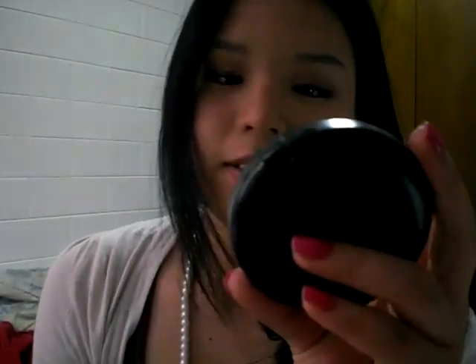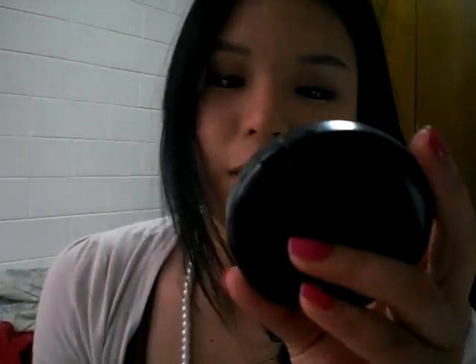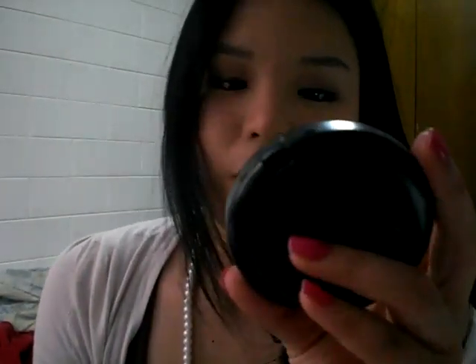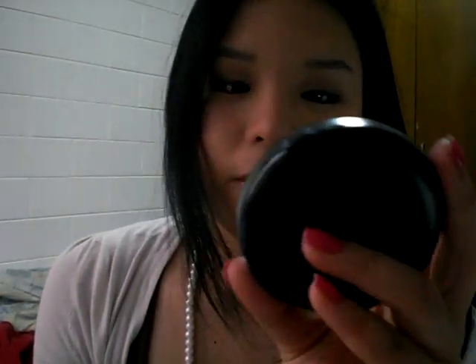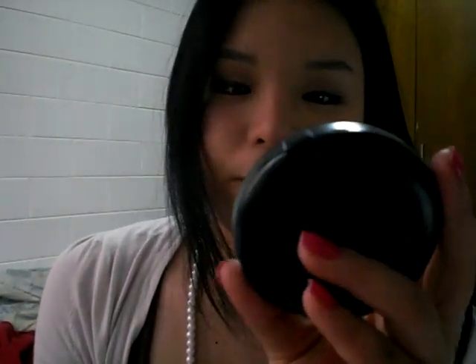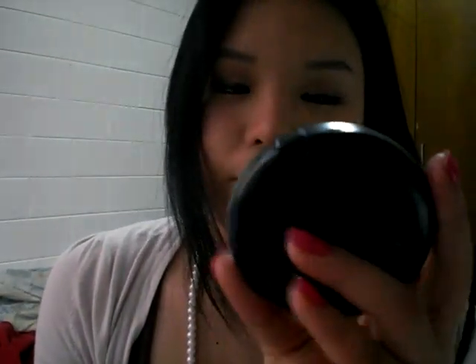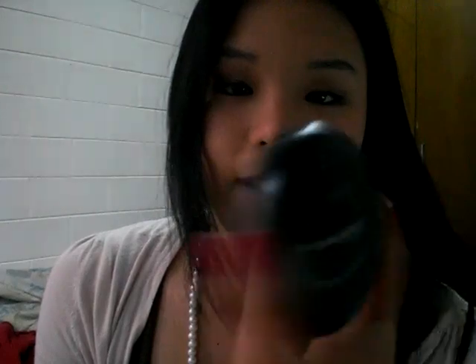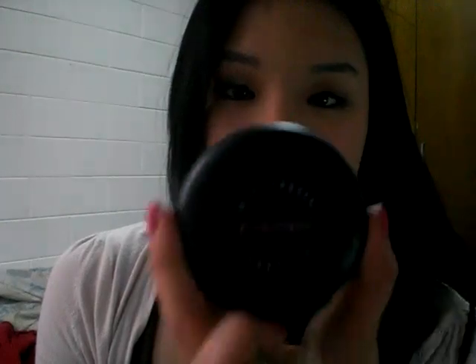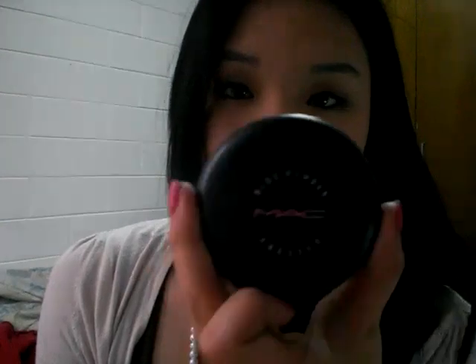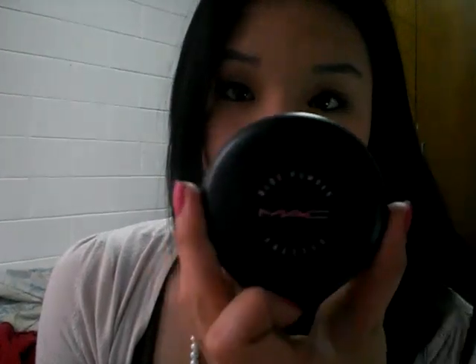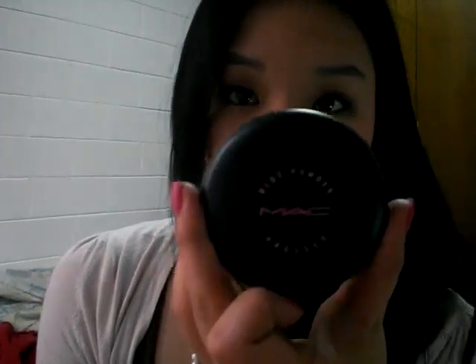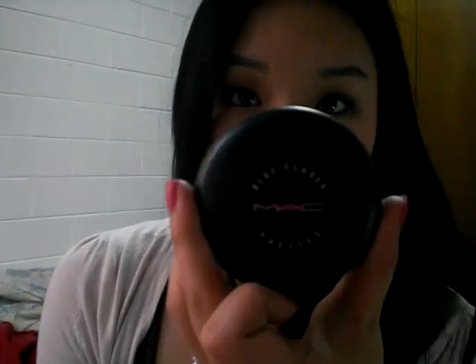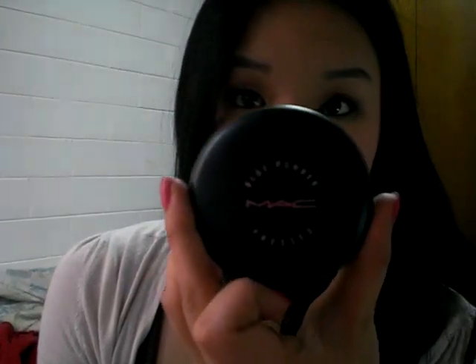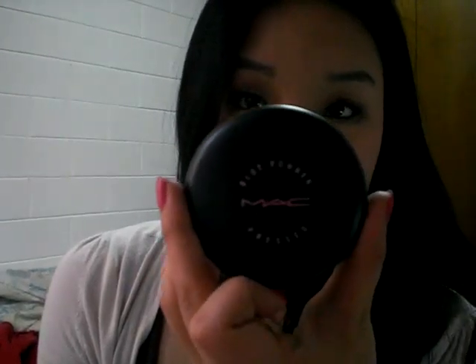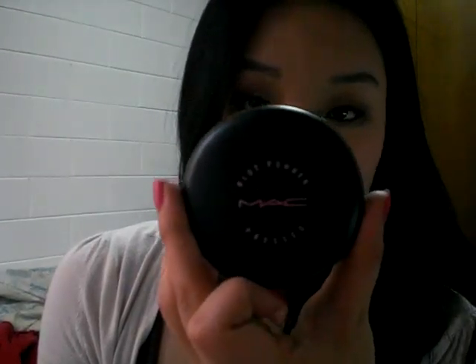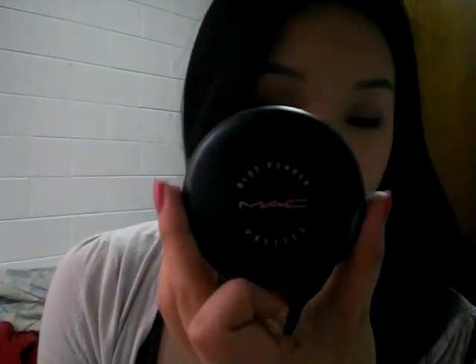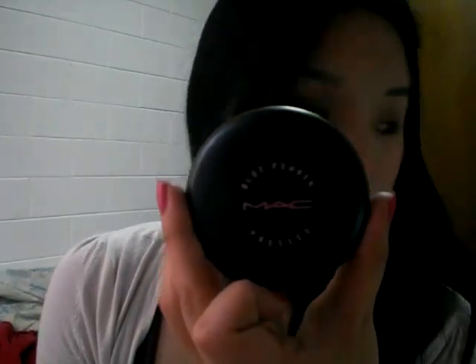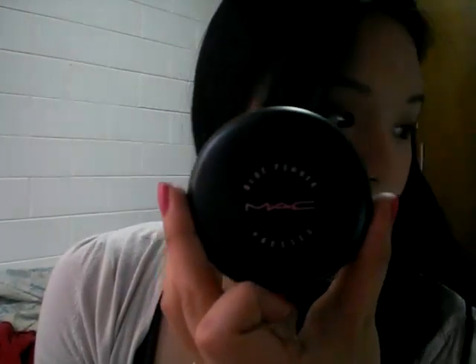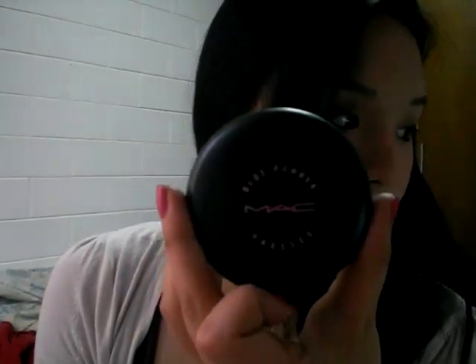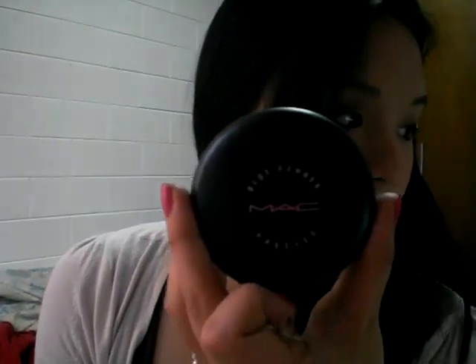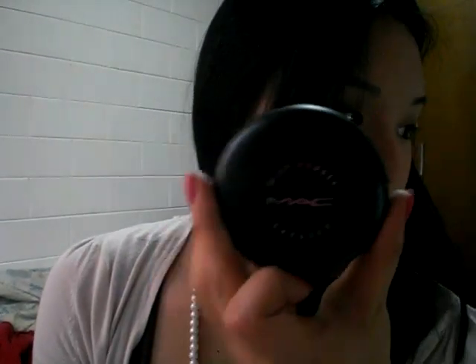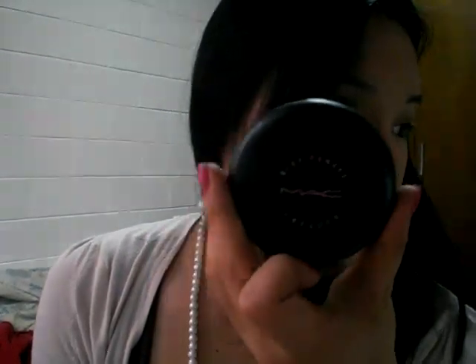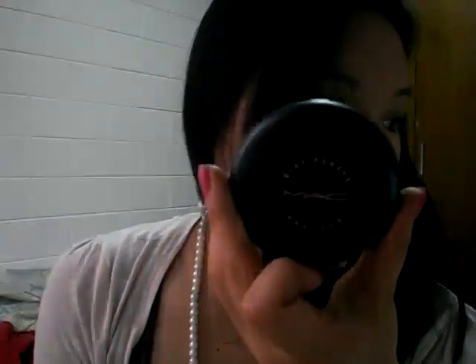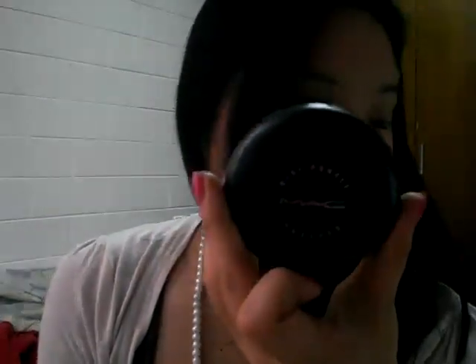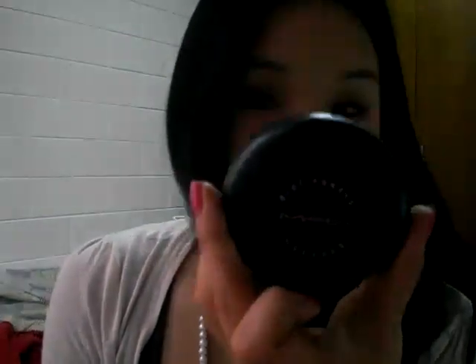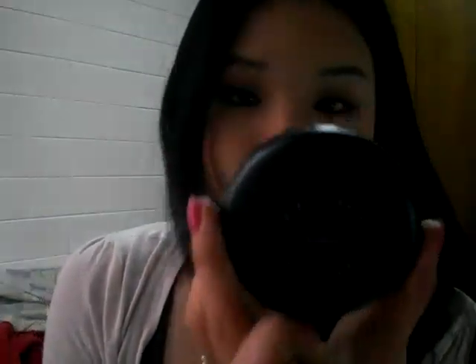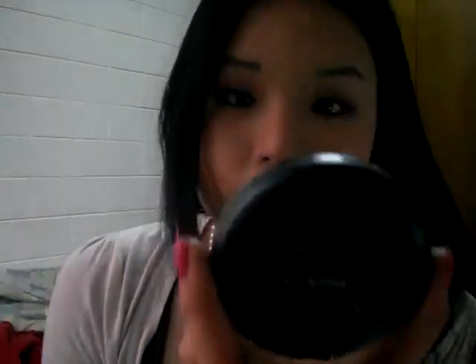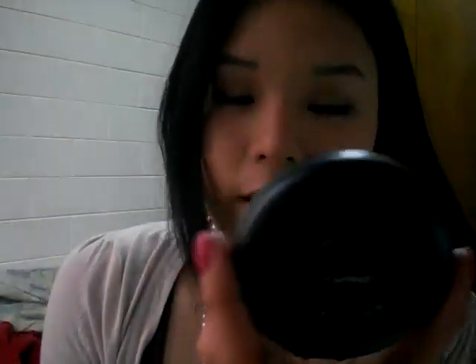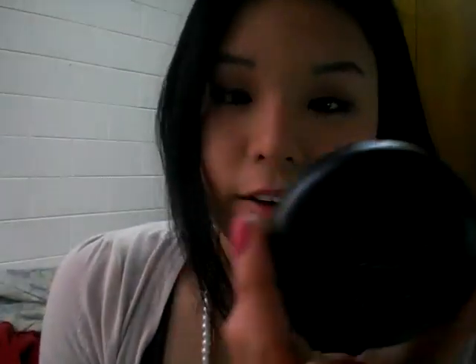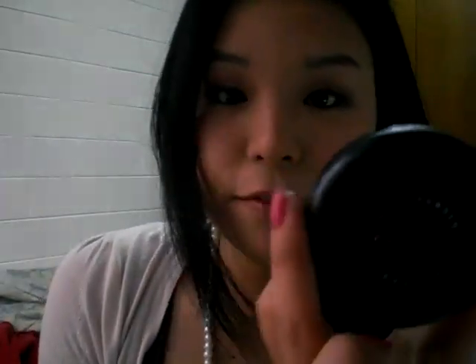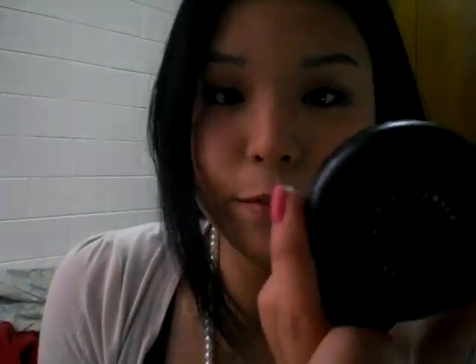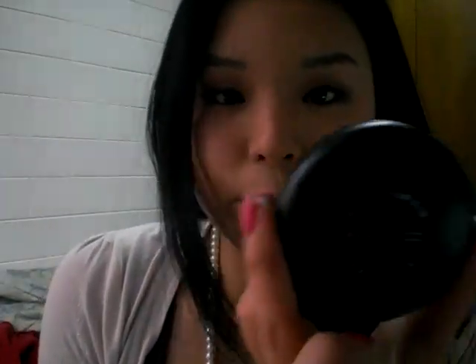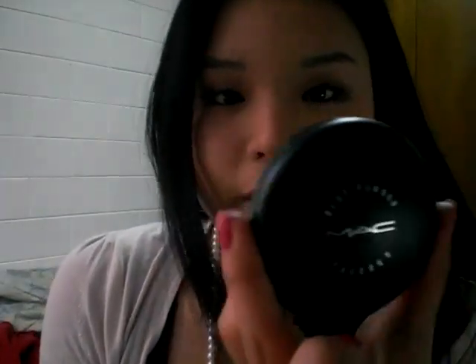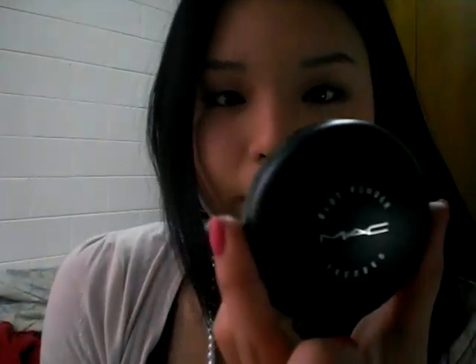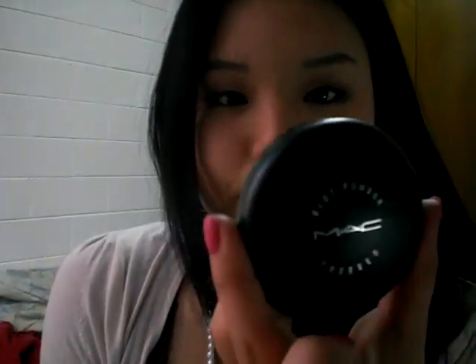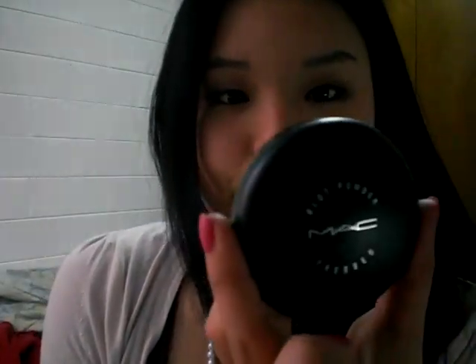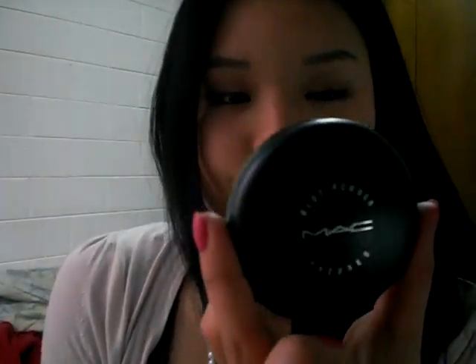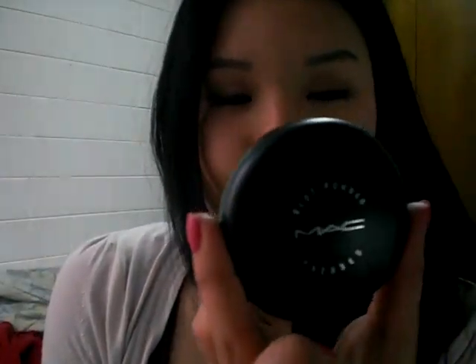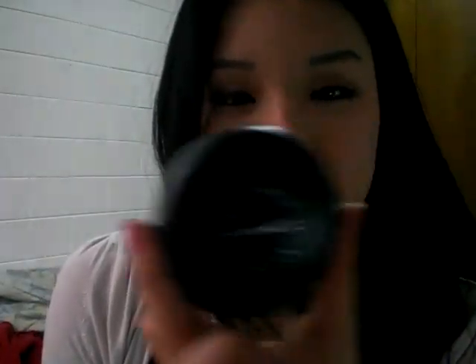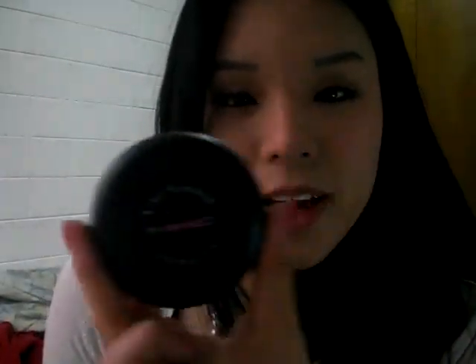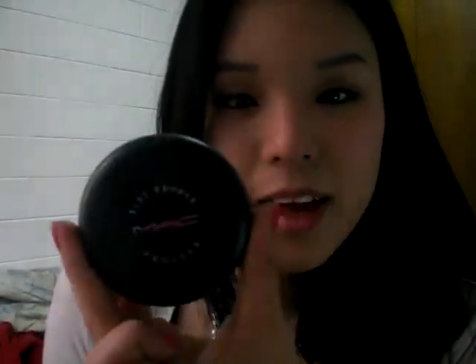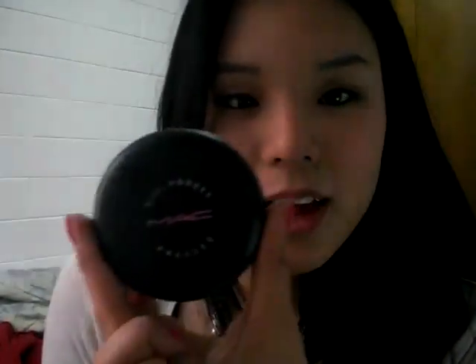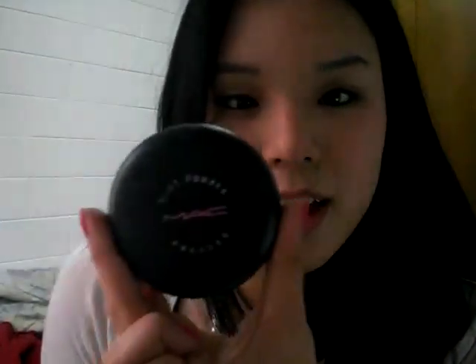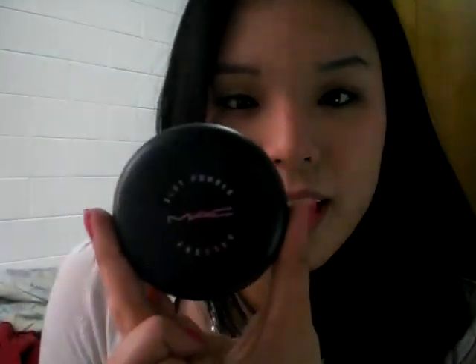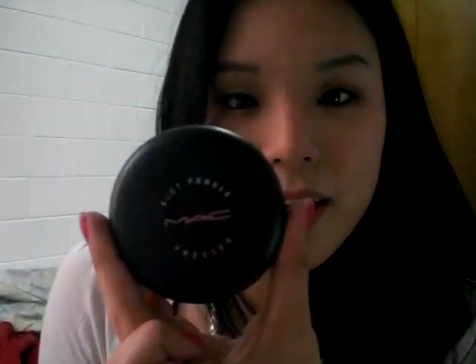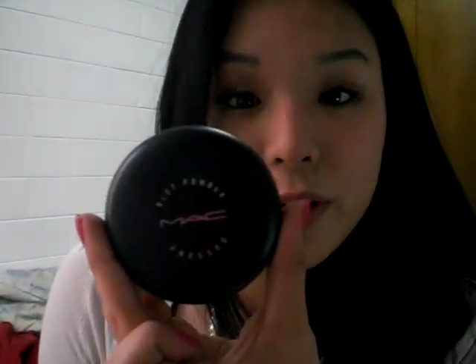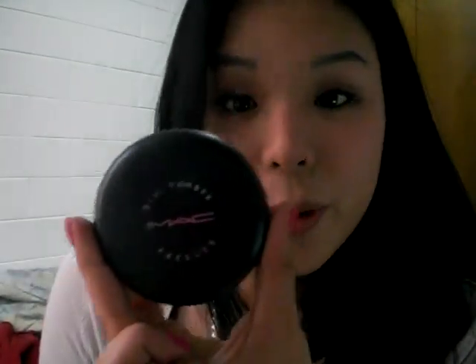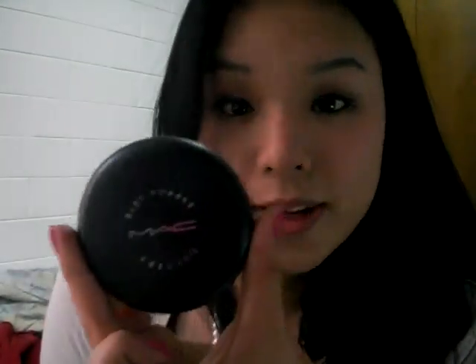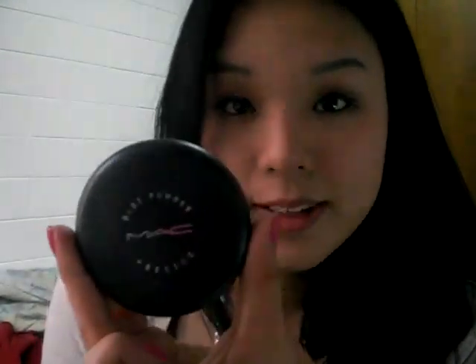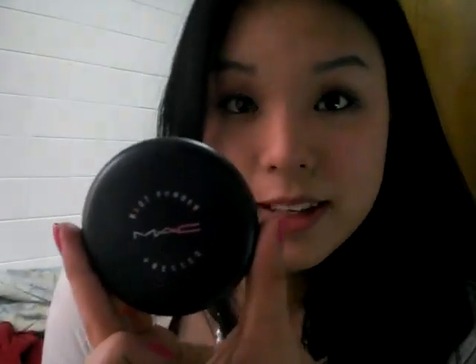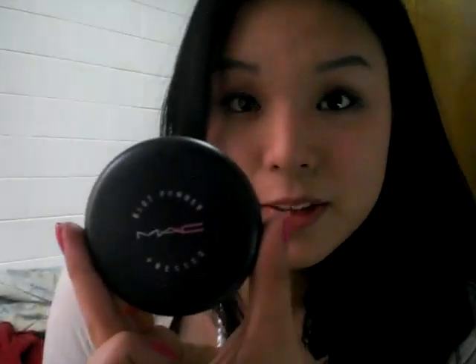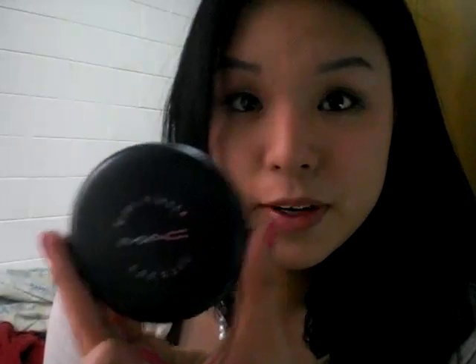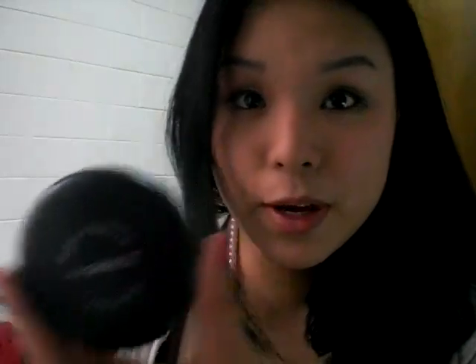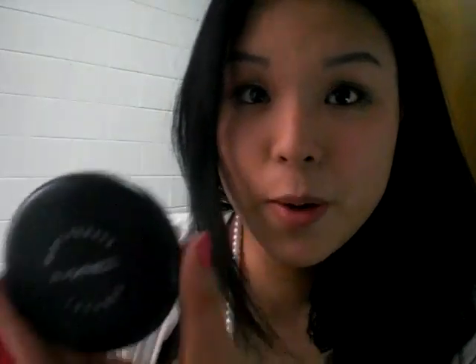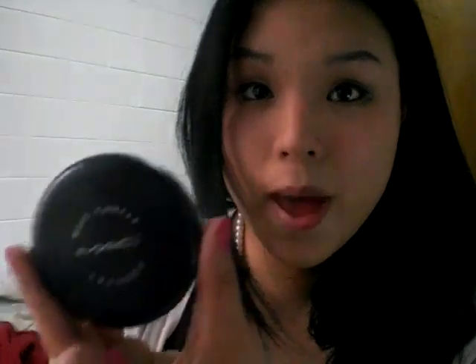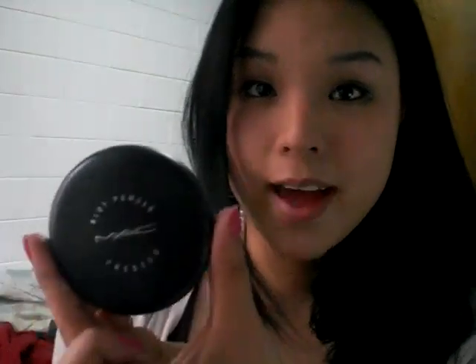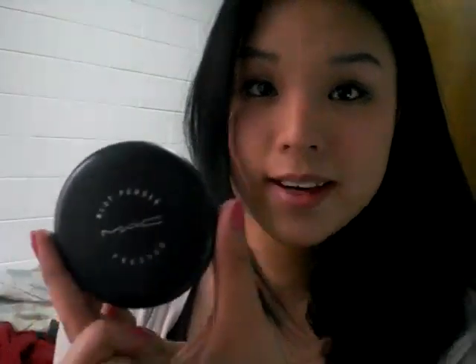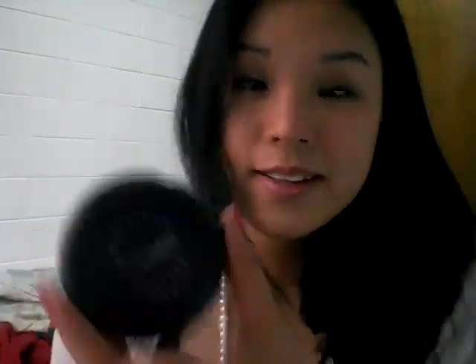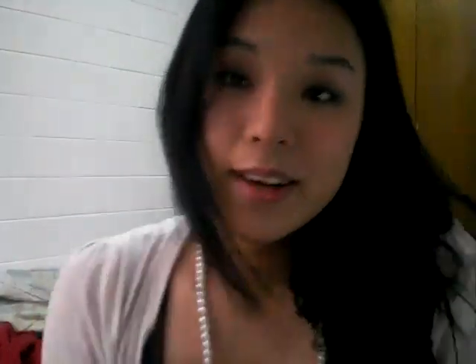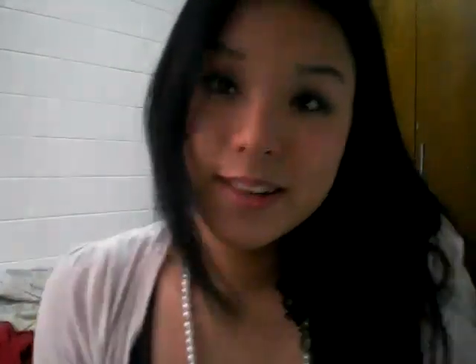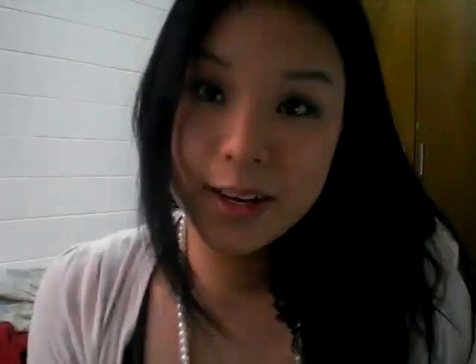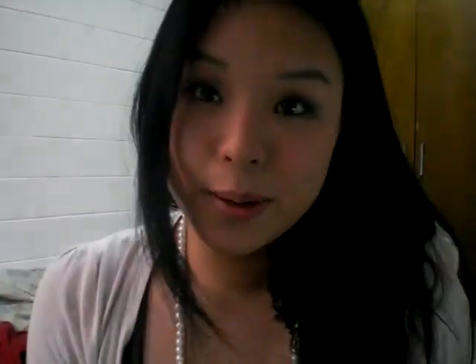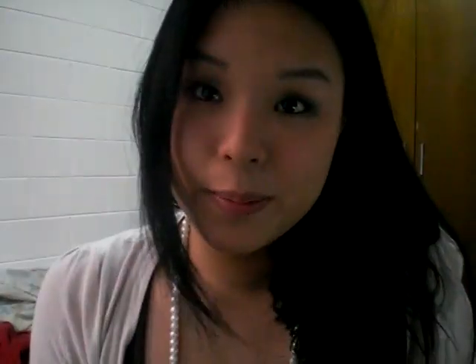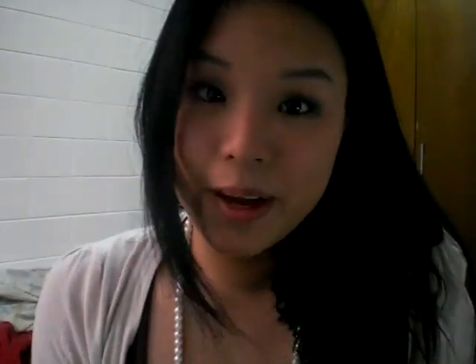So that's my review of the MAC Blot Powder. Thank you, Sweetie Hun, for requesting this video, and I'll see you guys later. Bye.